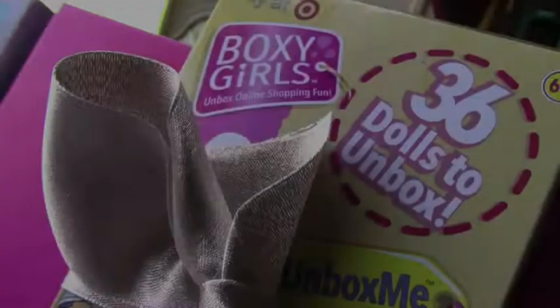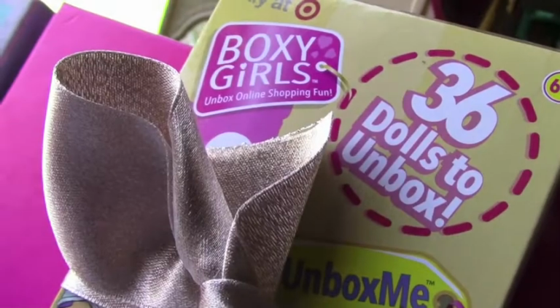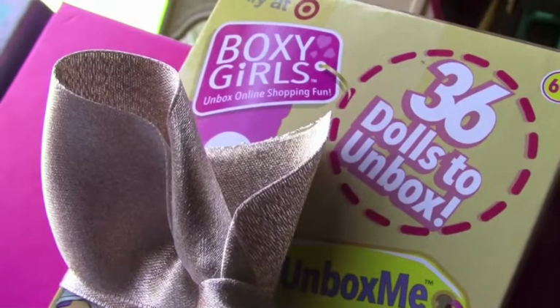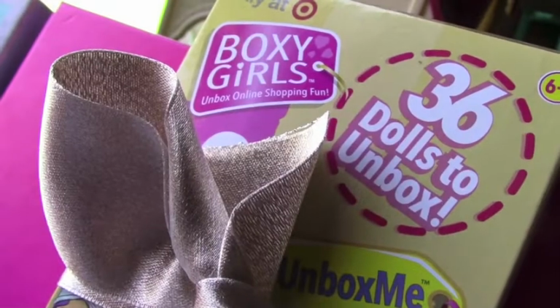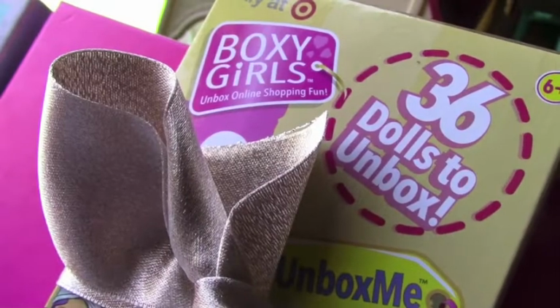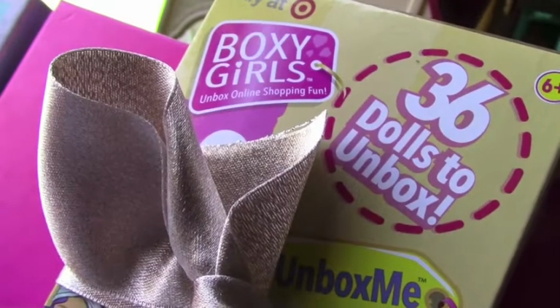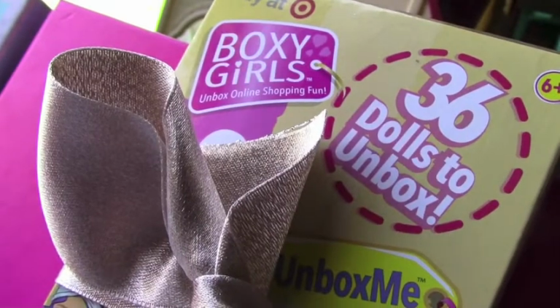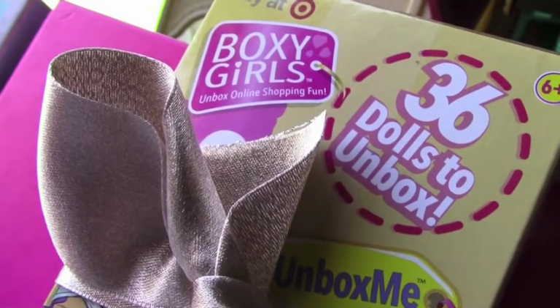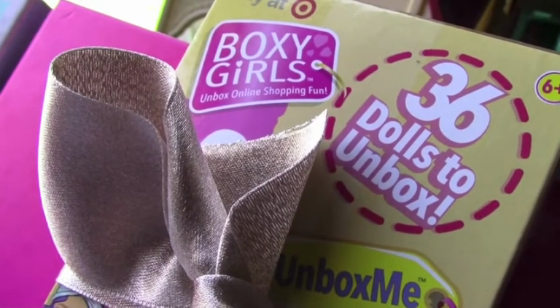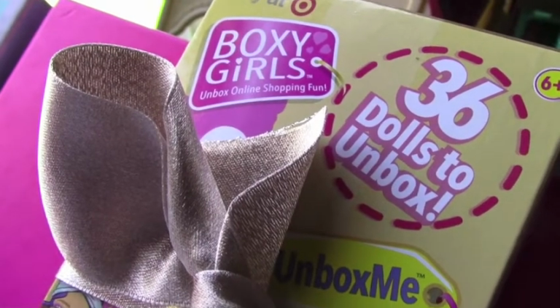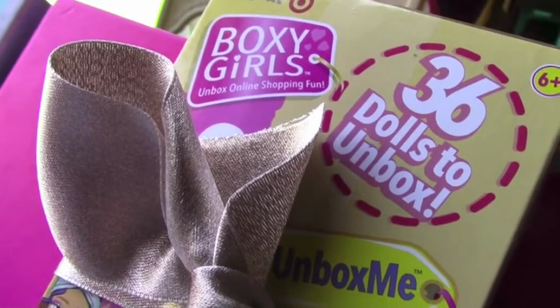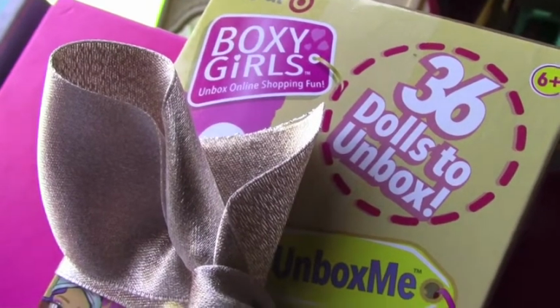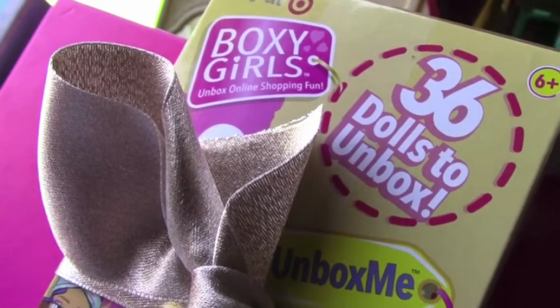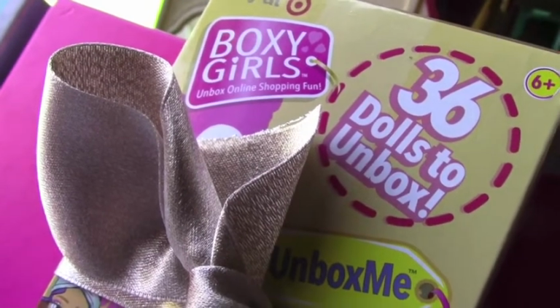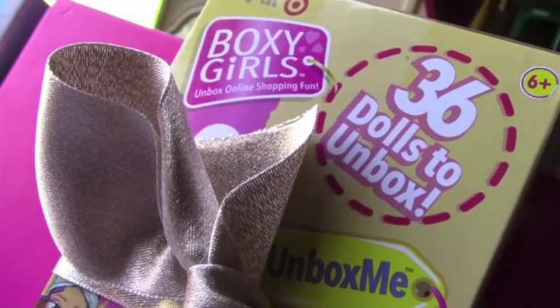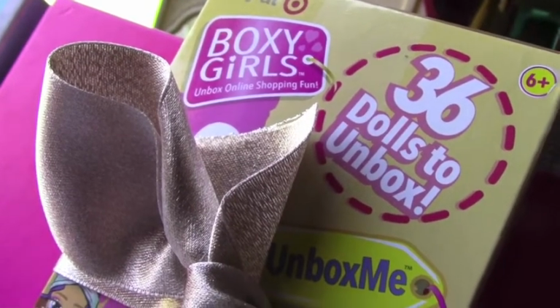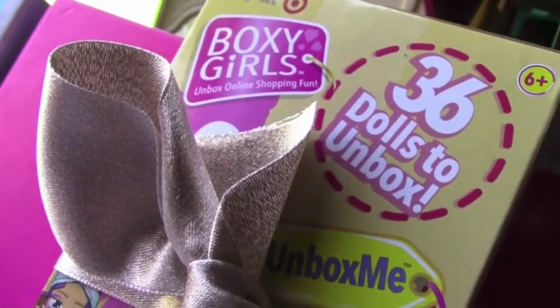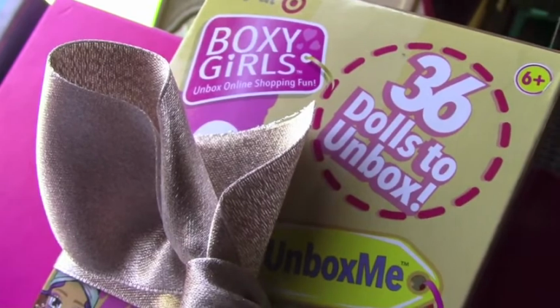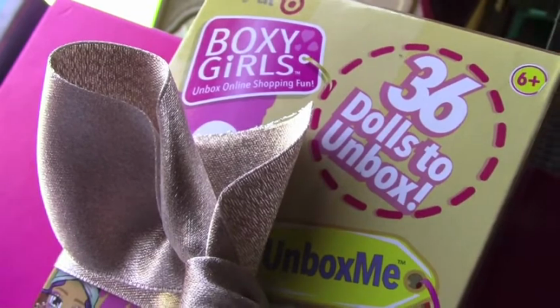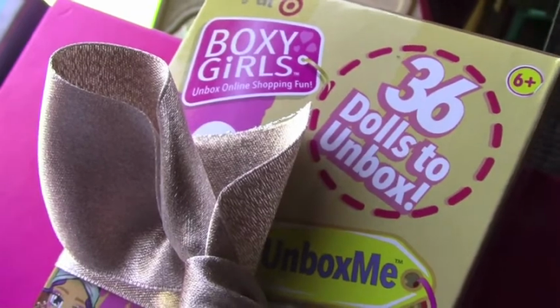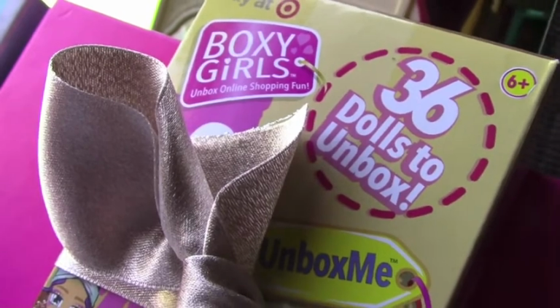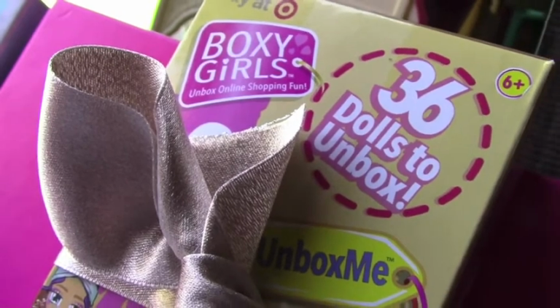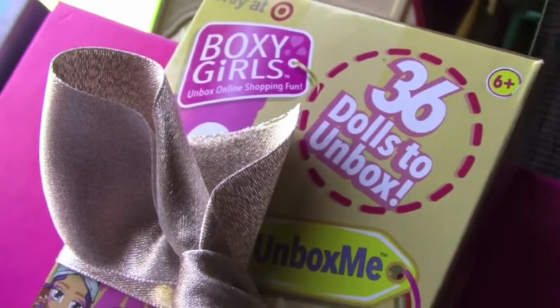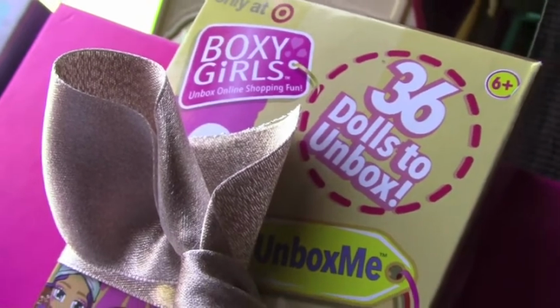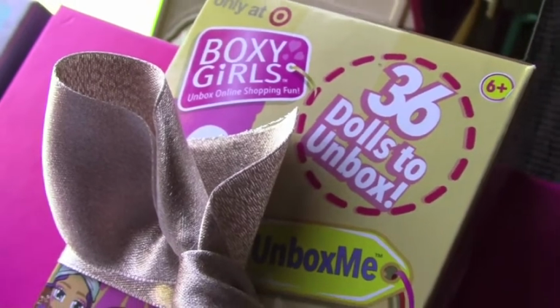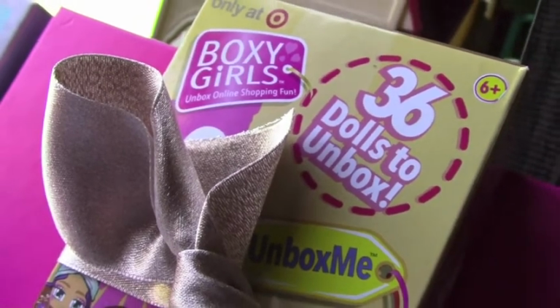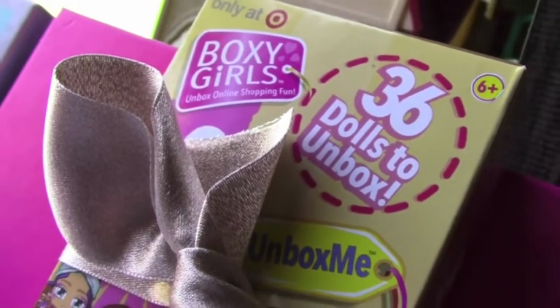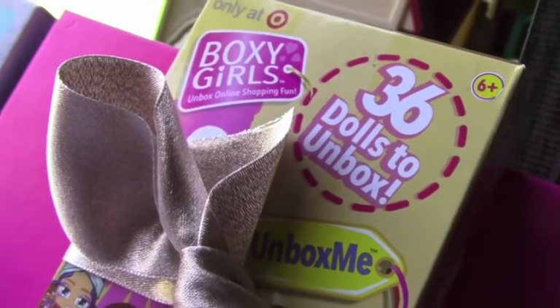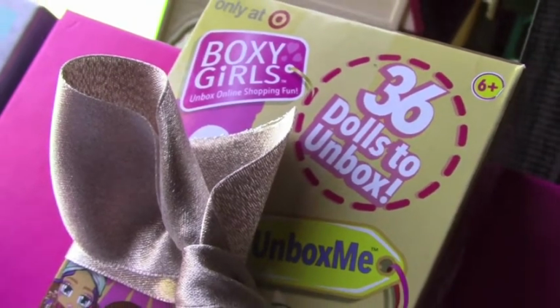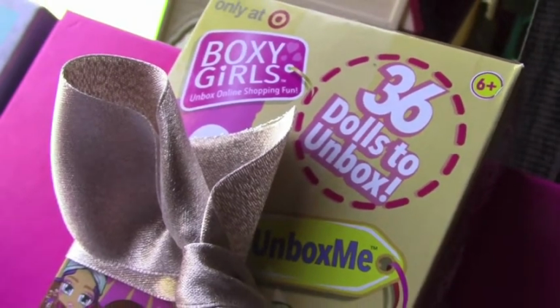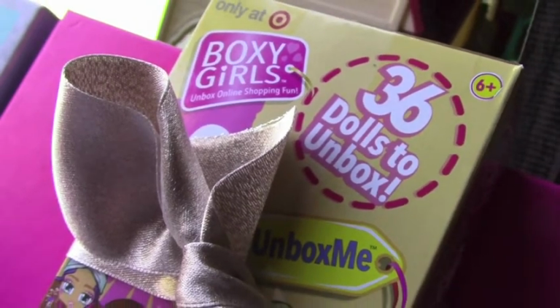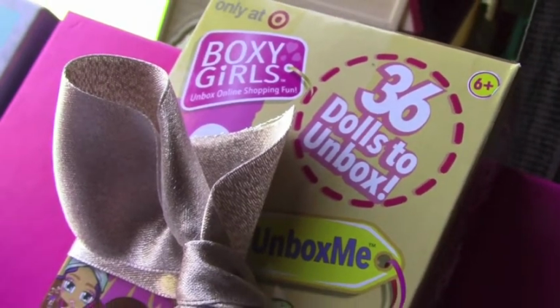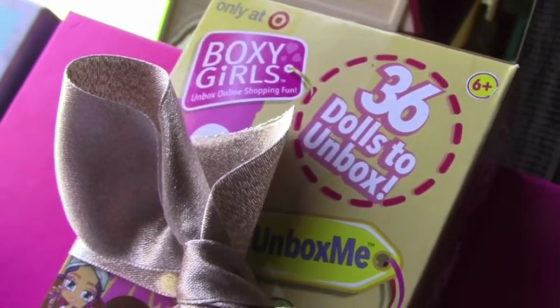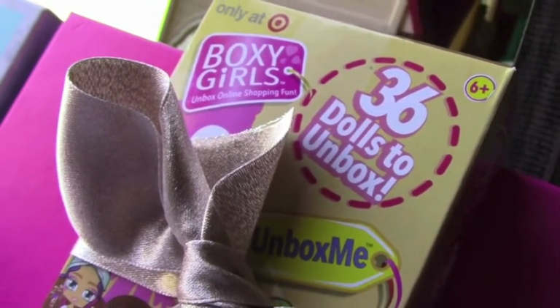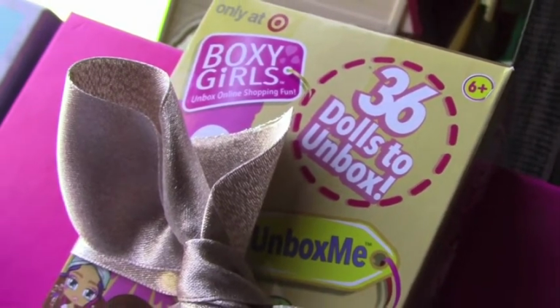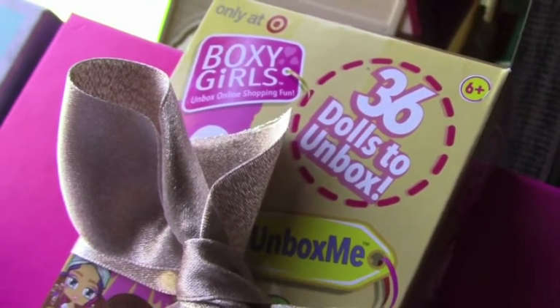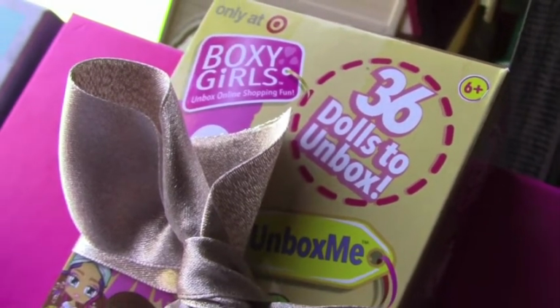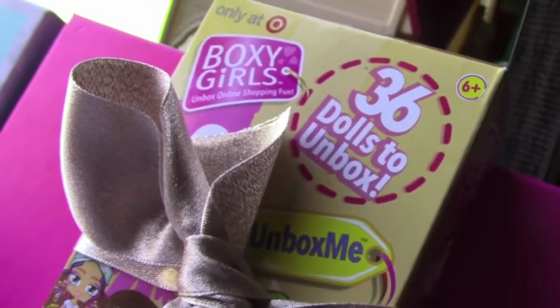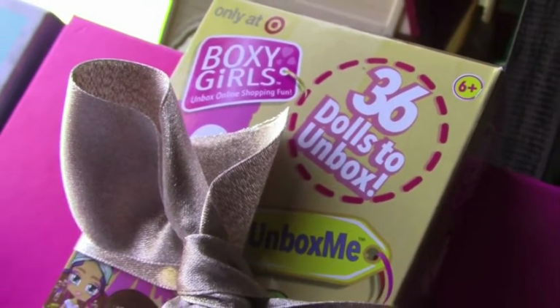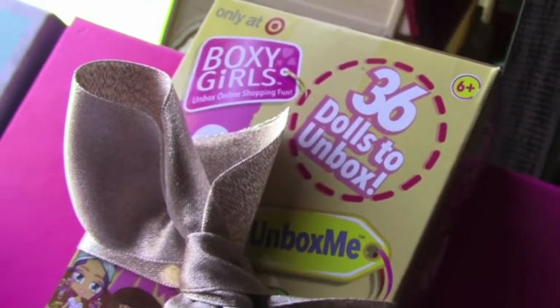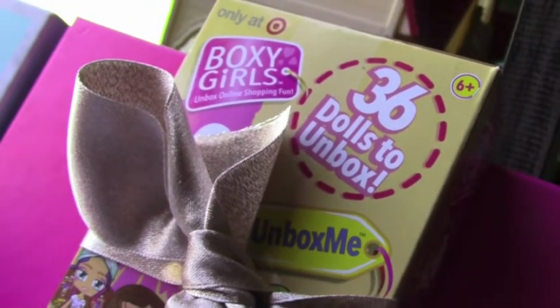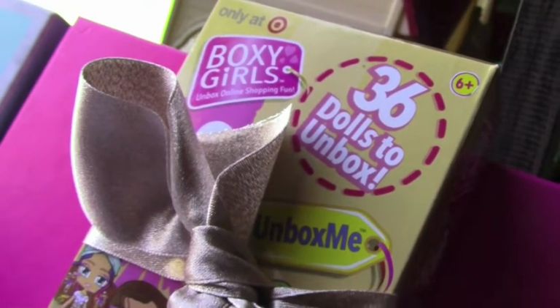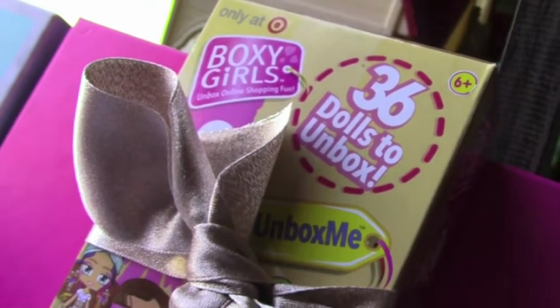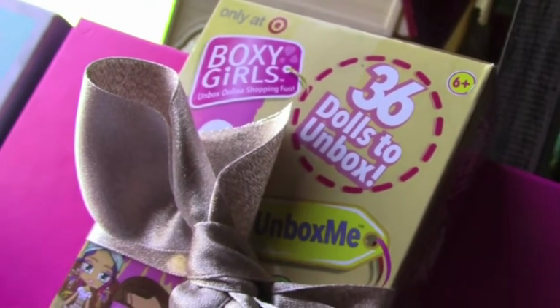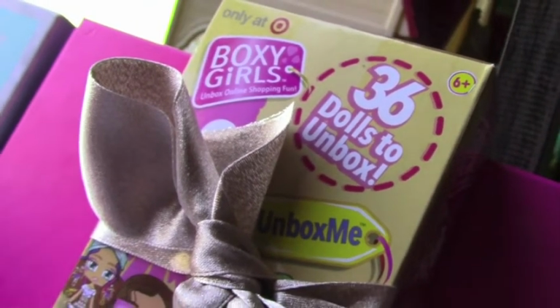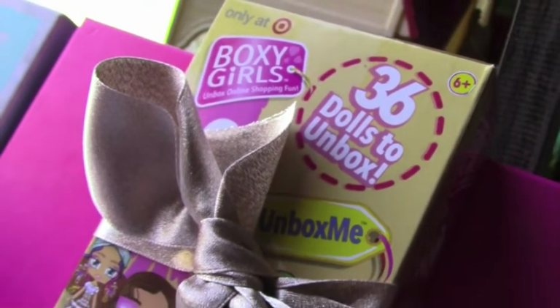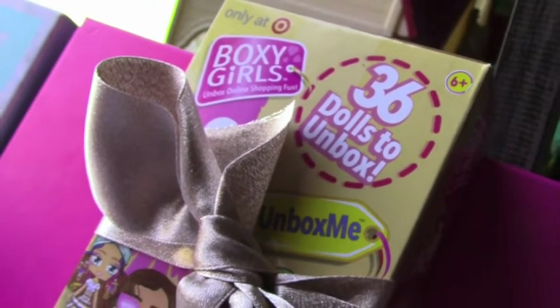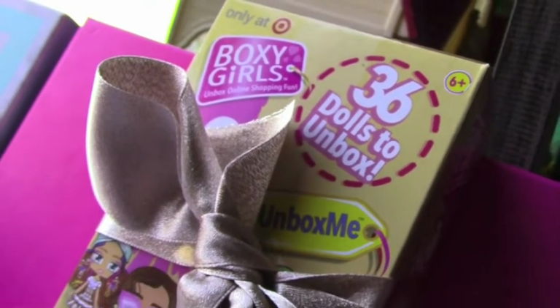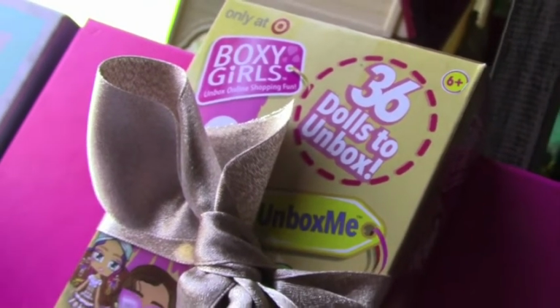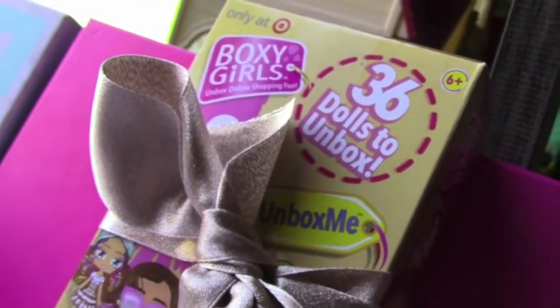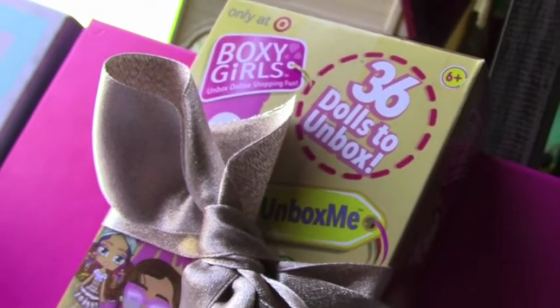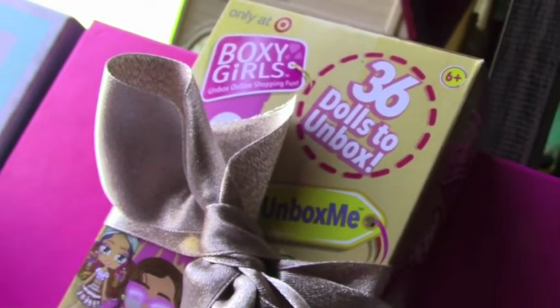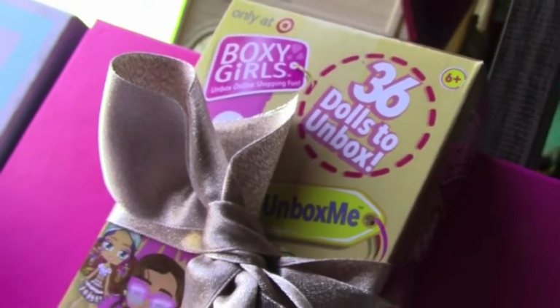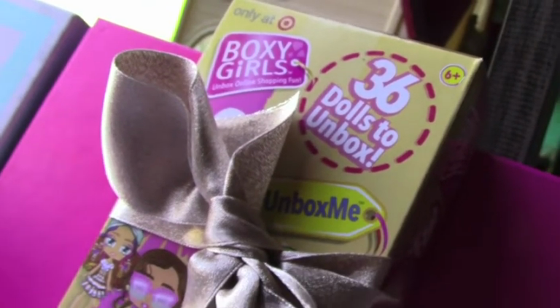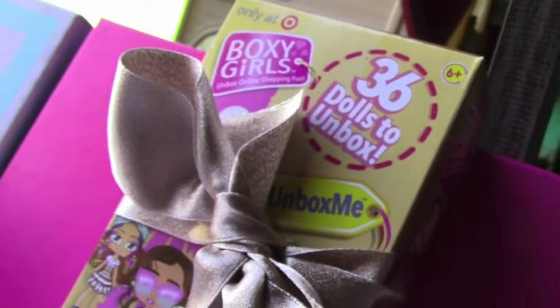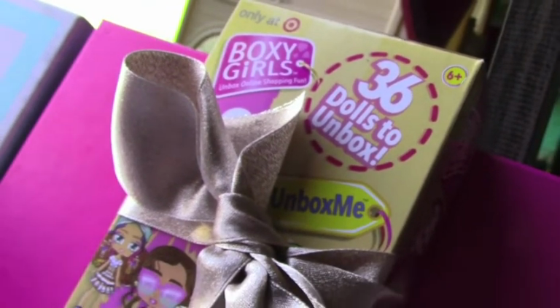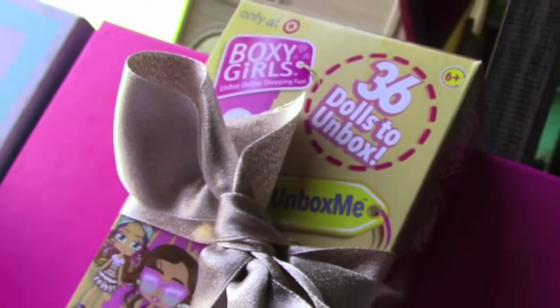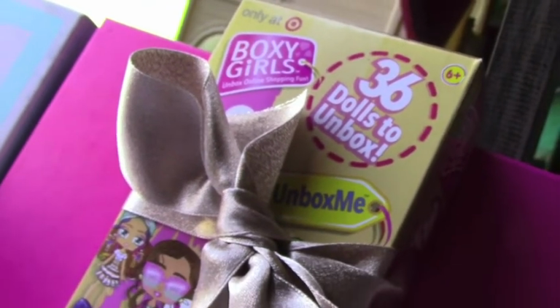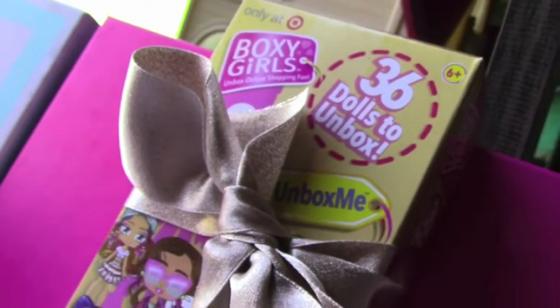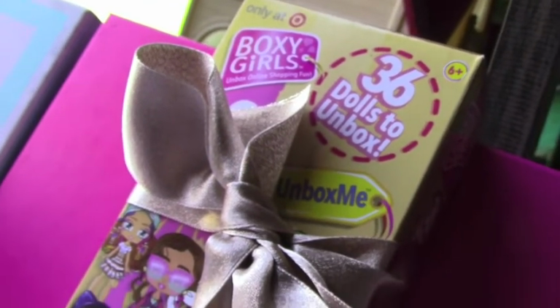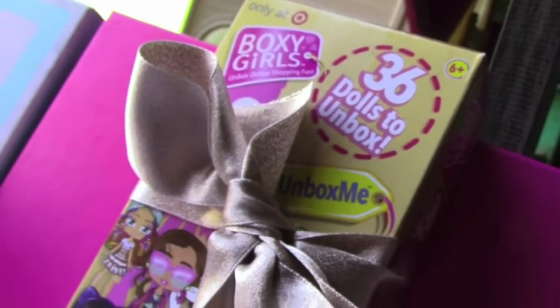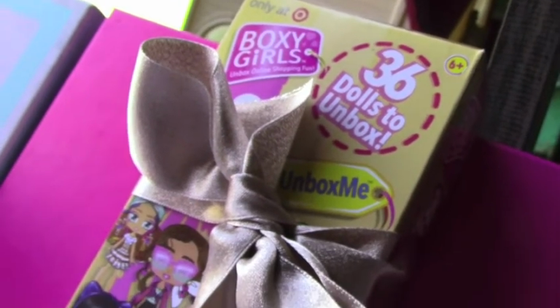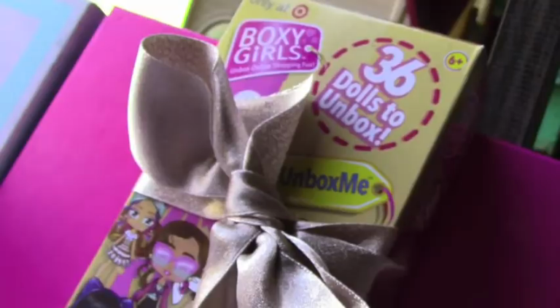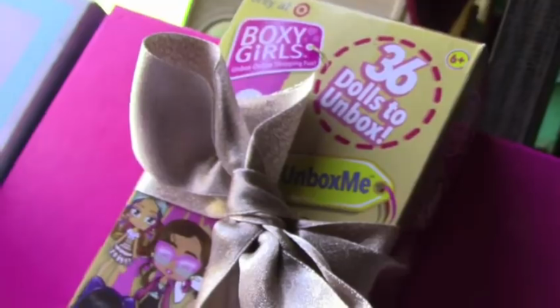Hey everybody, and thank you for watching All About Toys! Today we have, exclusively from Target, the new Boxy Girls Unbox Me.